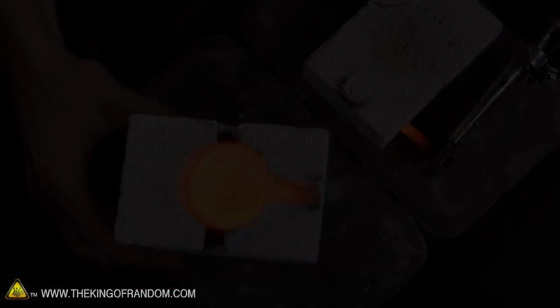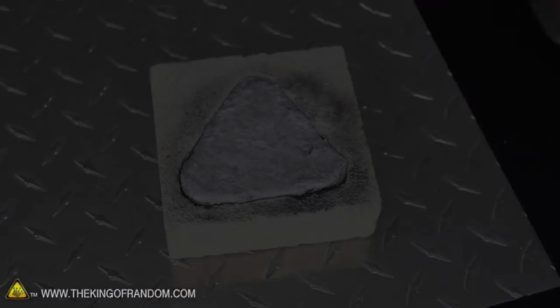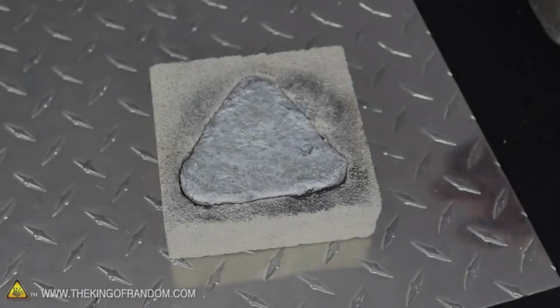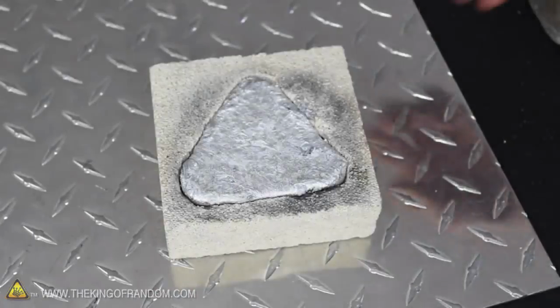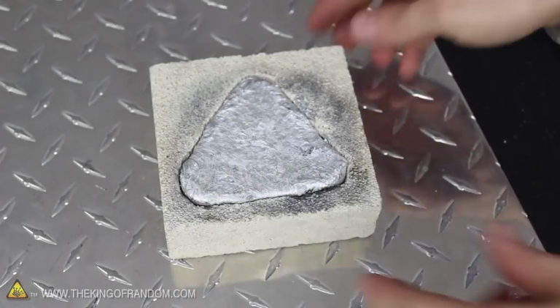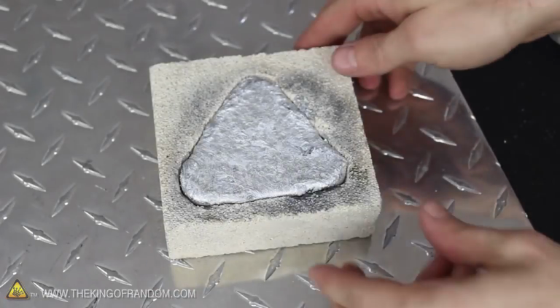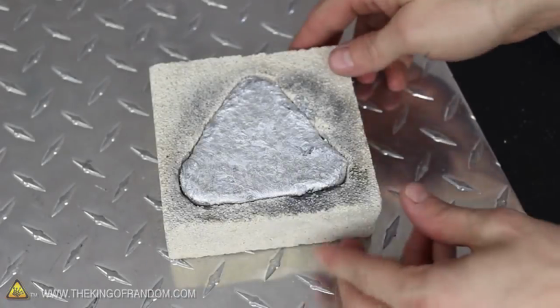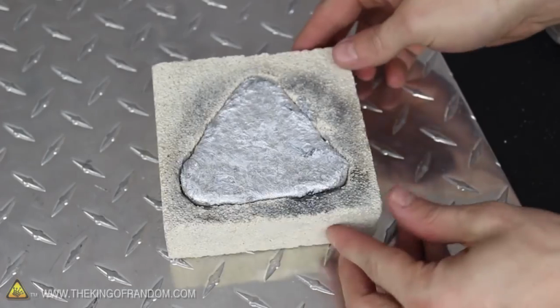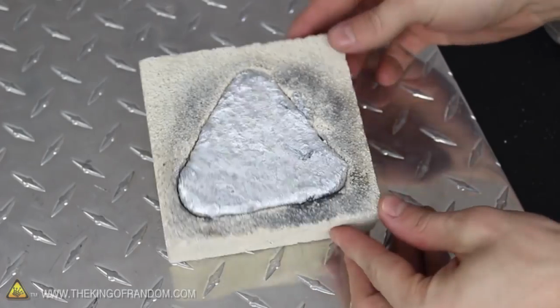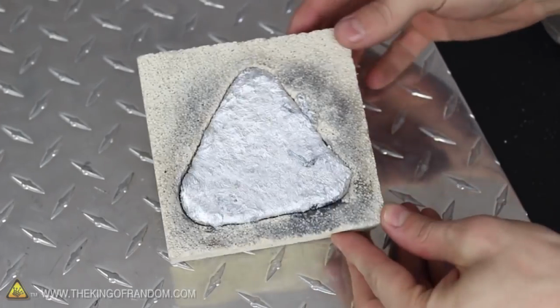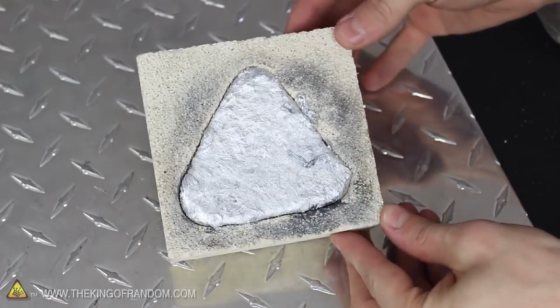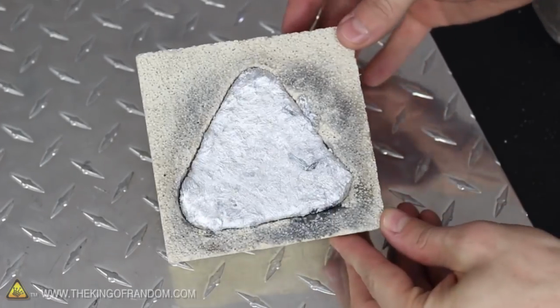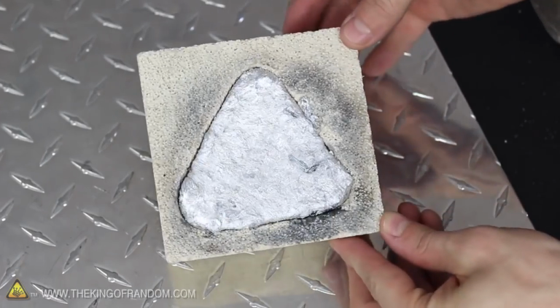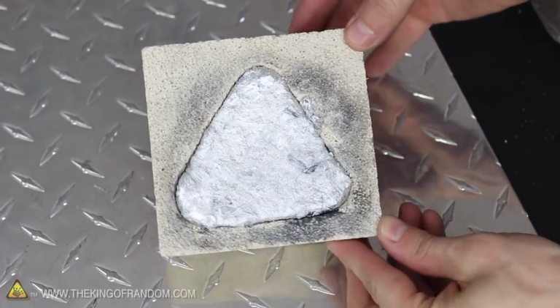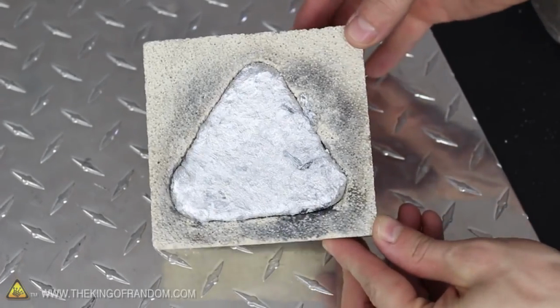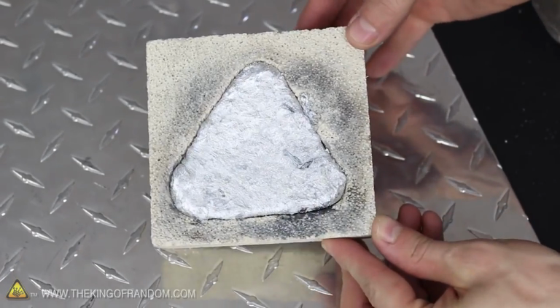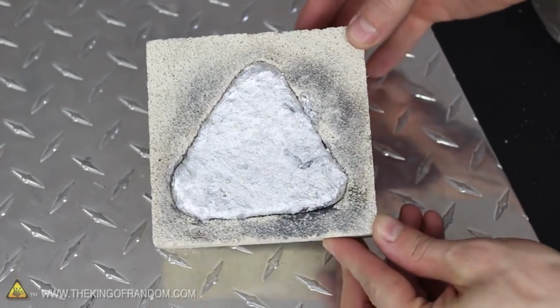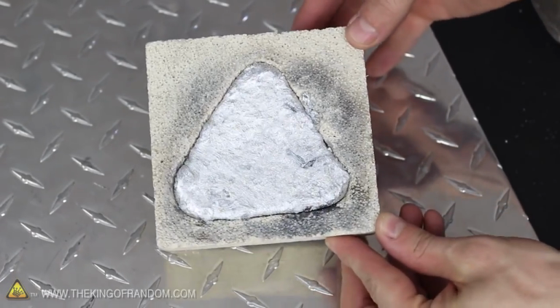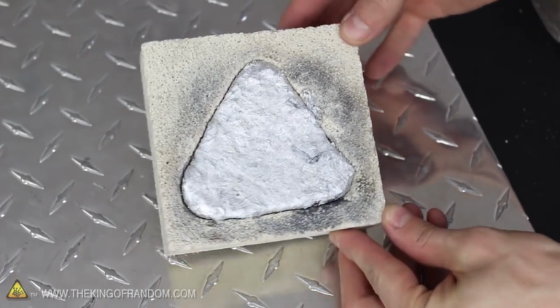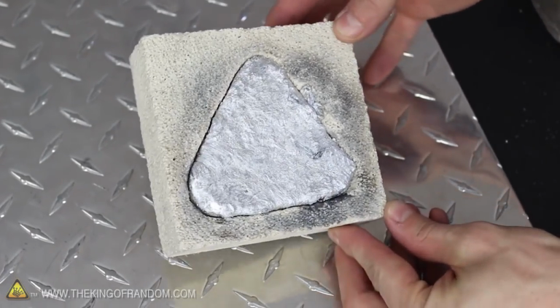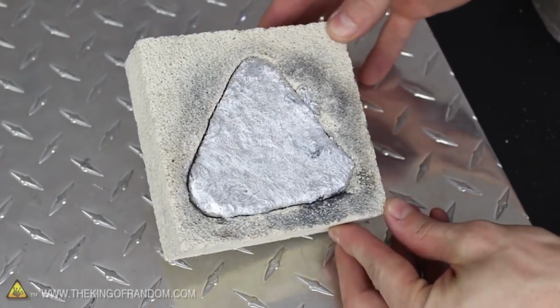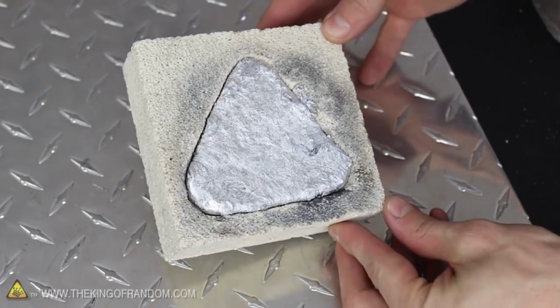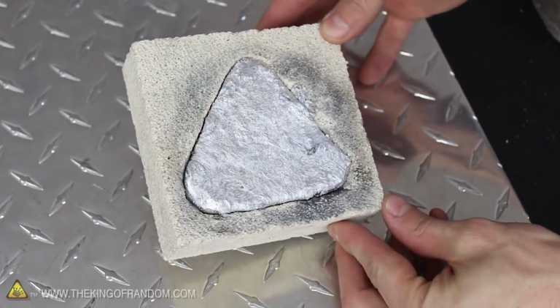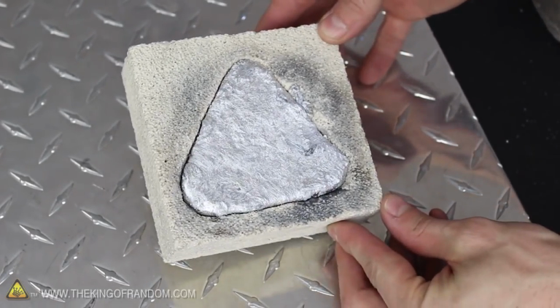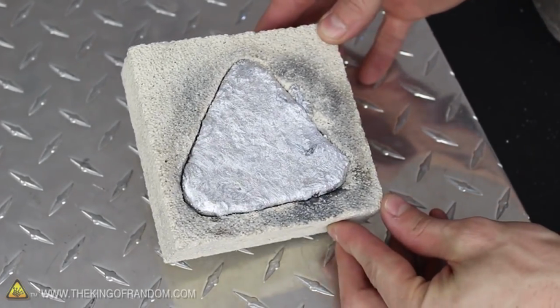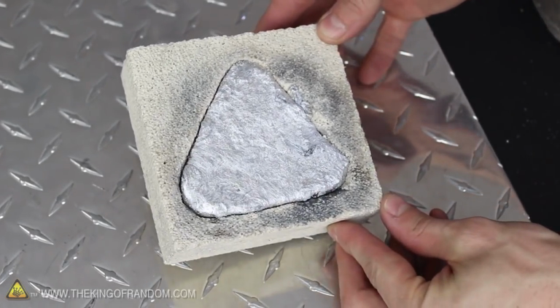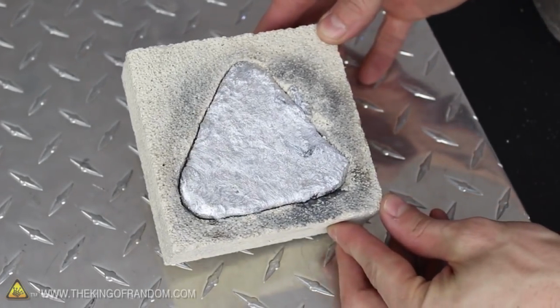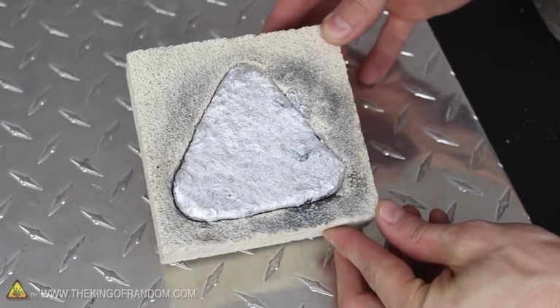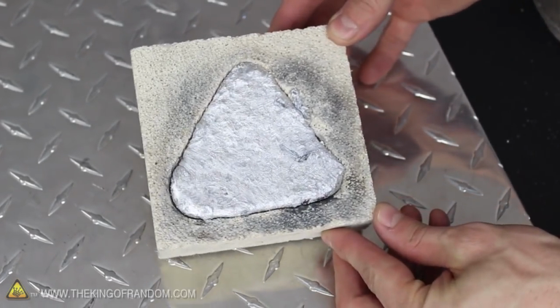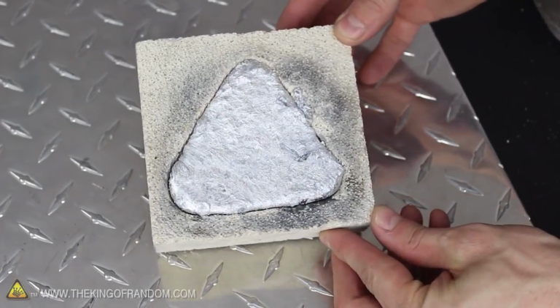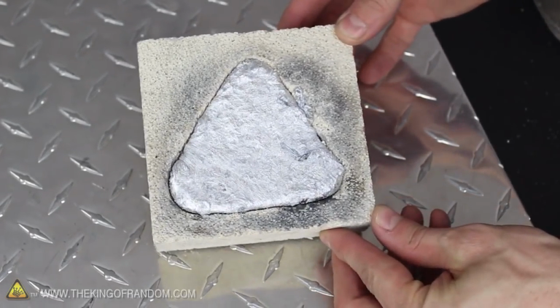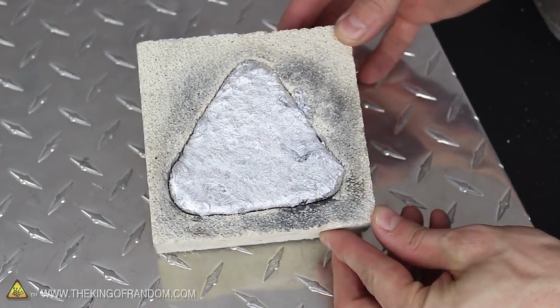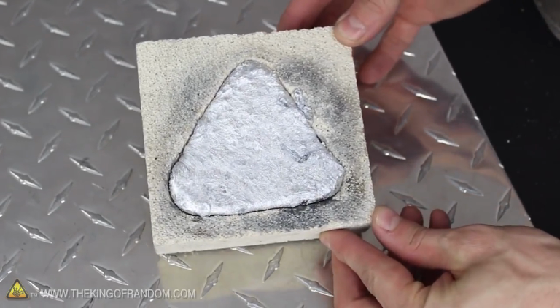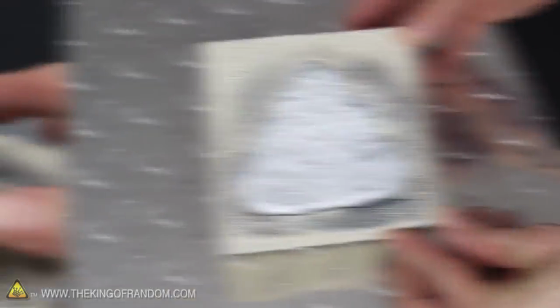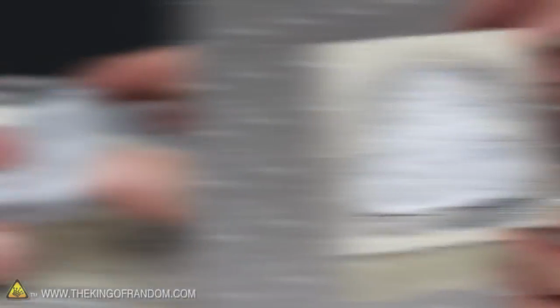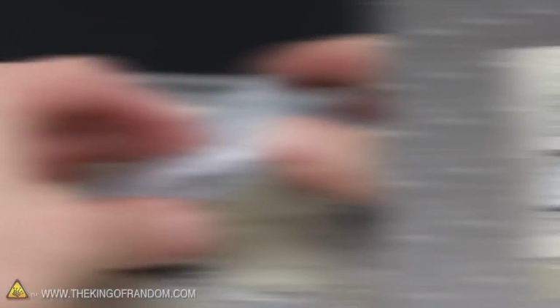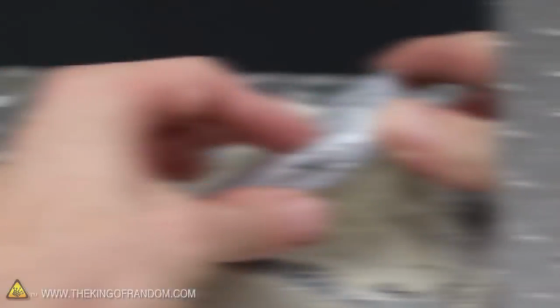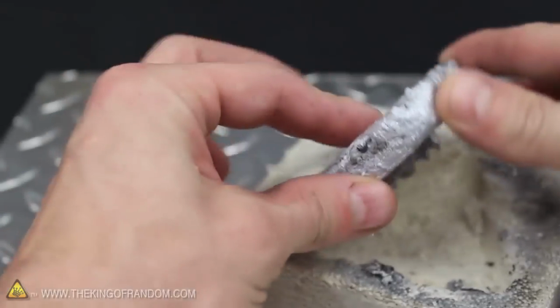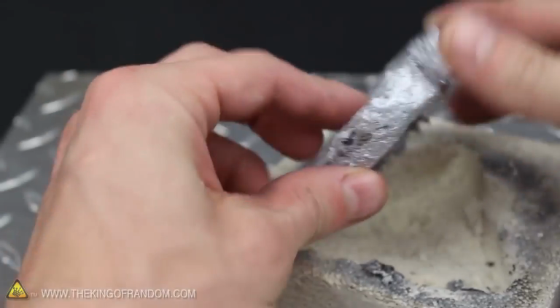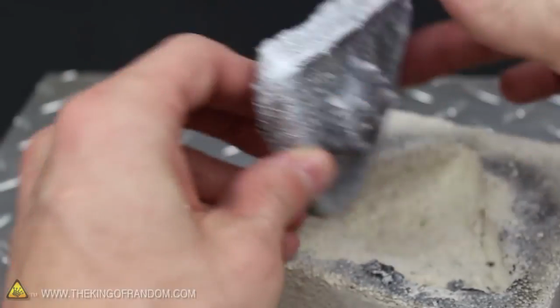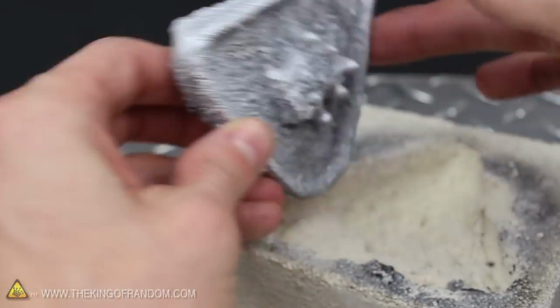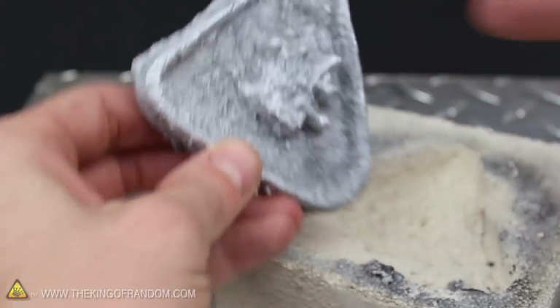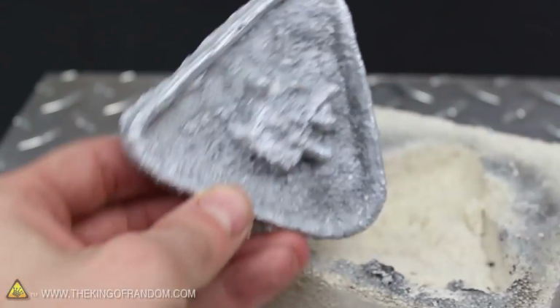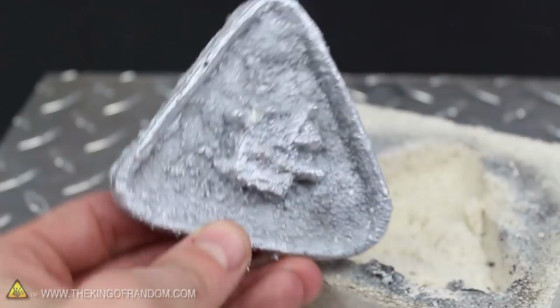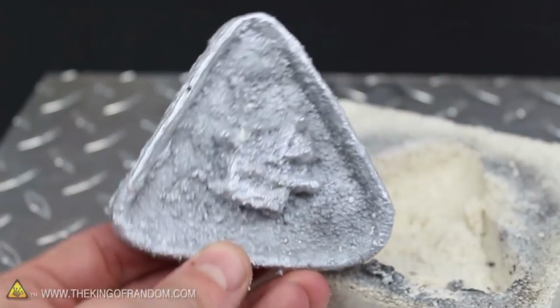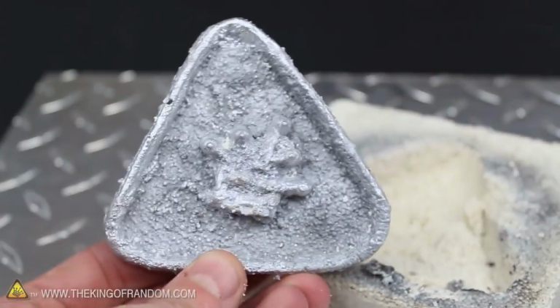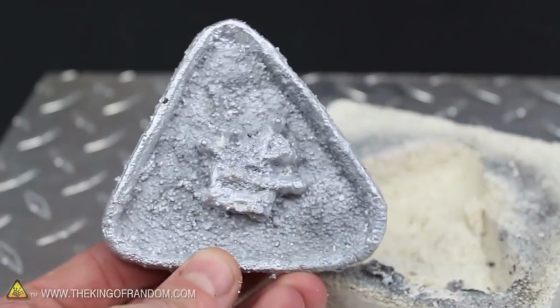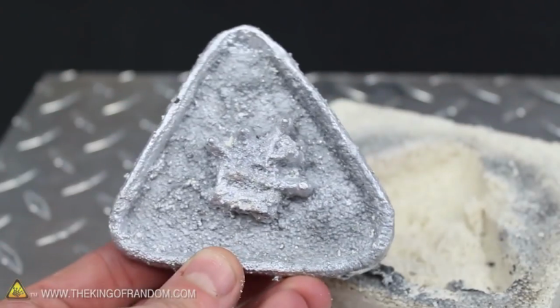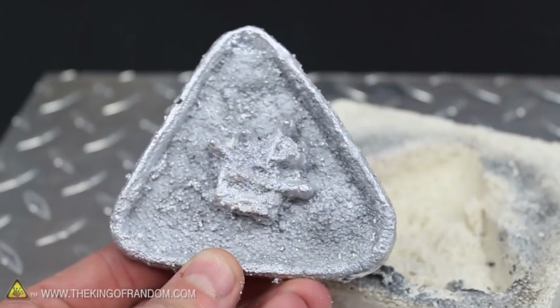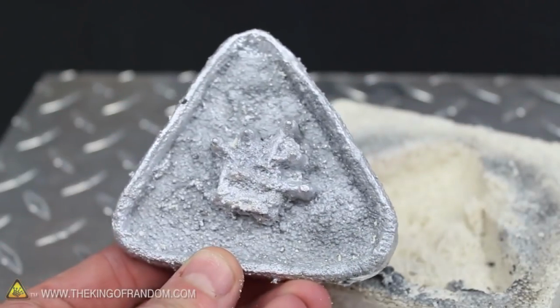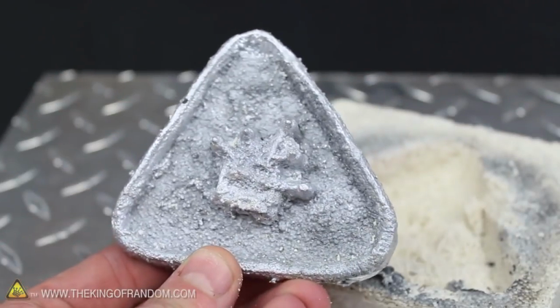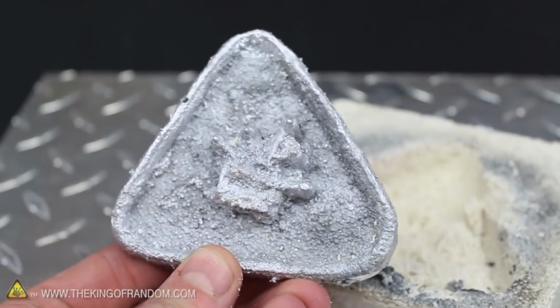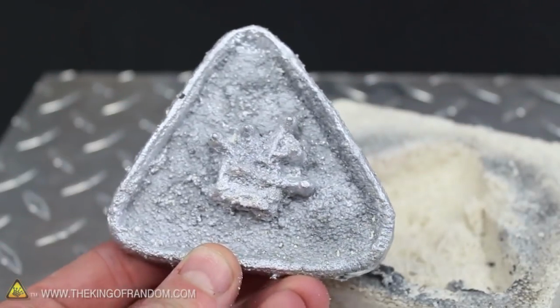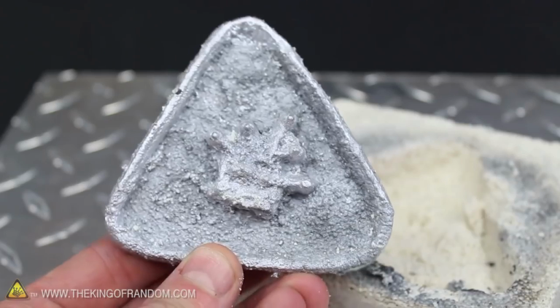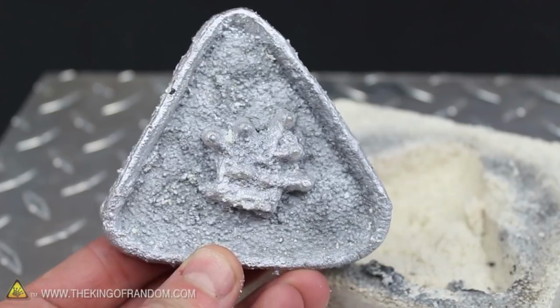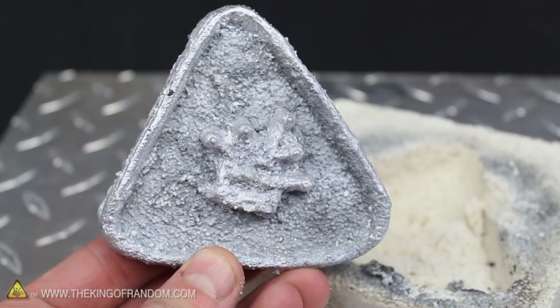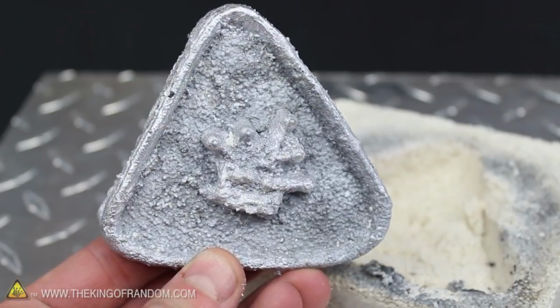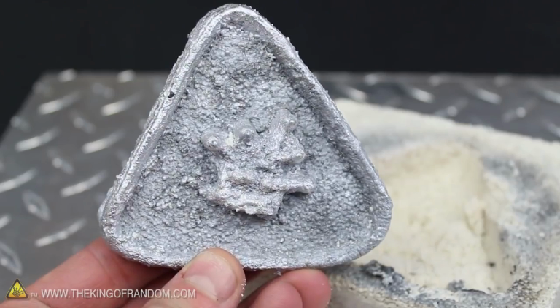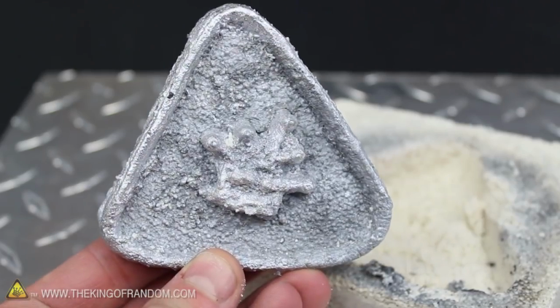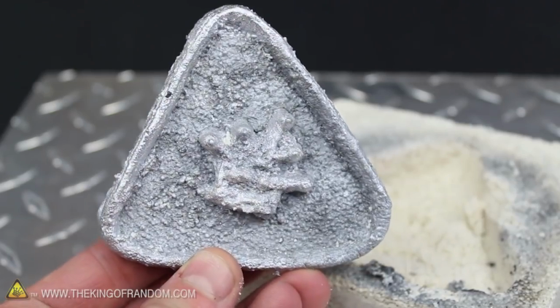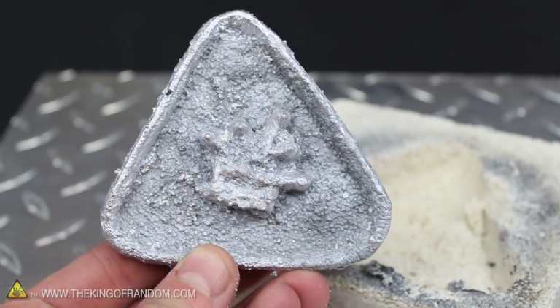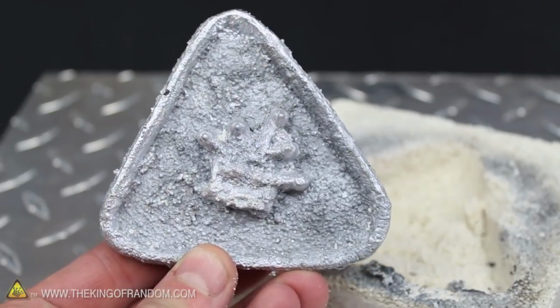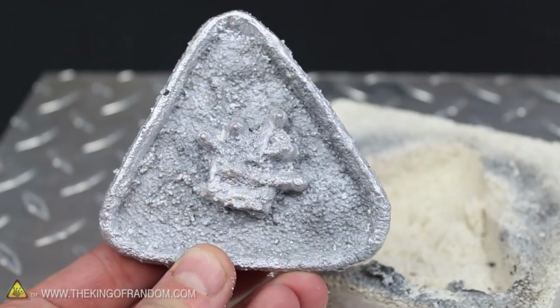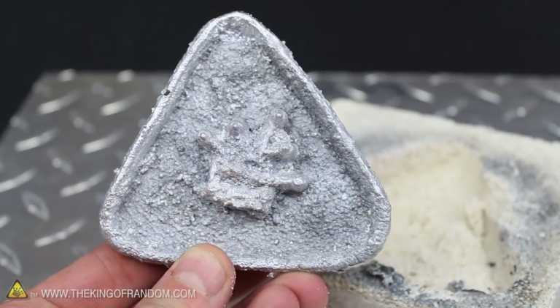Just for fun, I poured the aluminum into a mold I quickly hacked out with a screwdriver, and ended up with a crude casting of my King of Random logo. That's kinda cool.